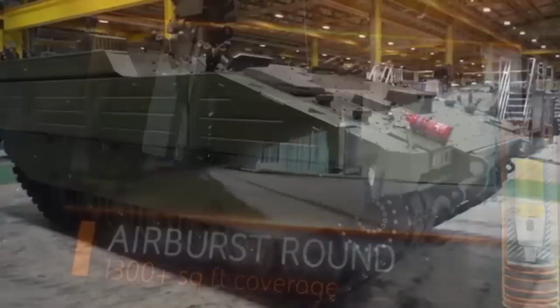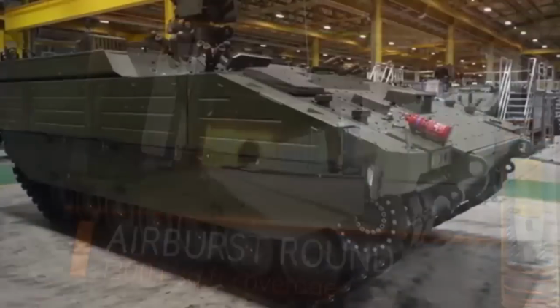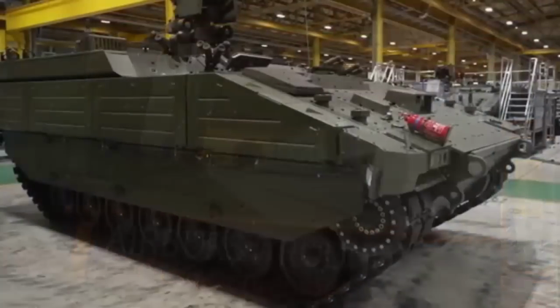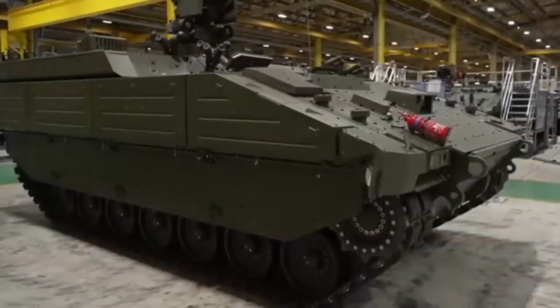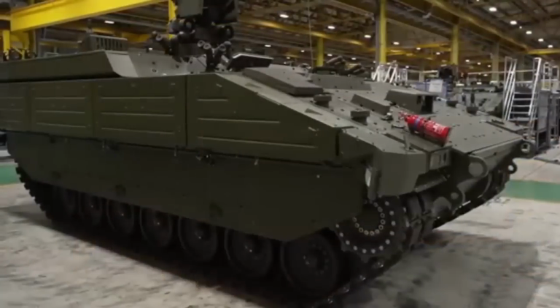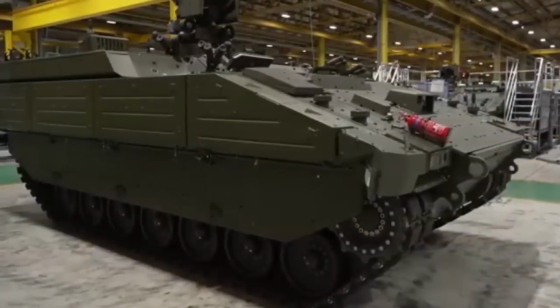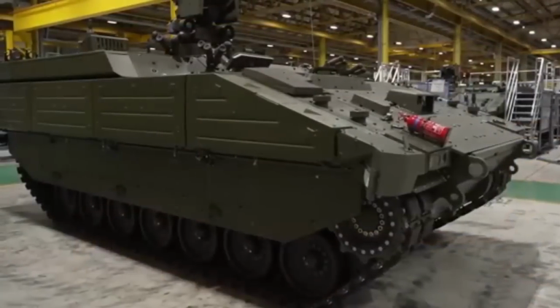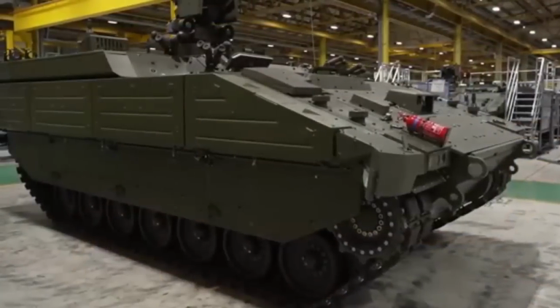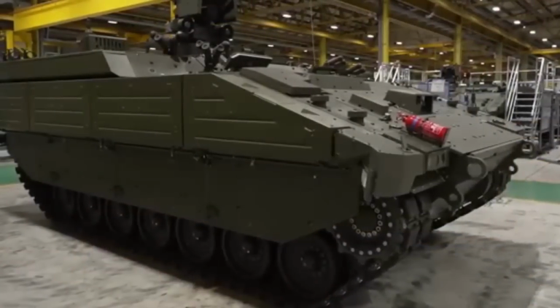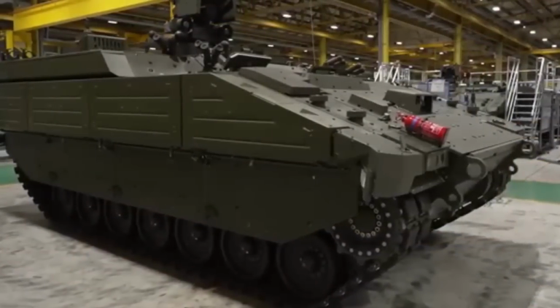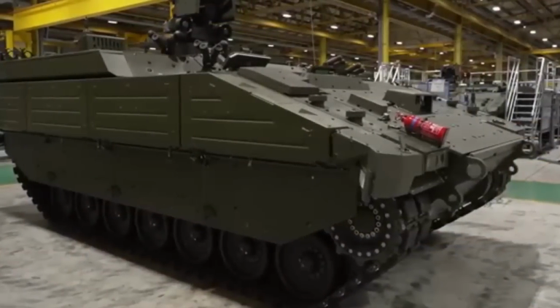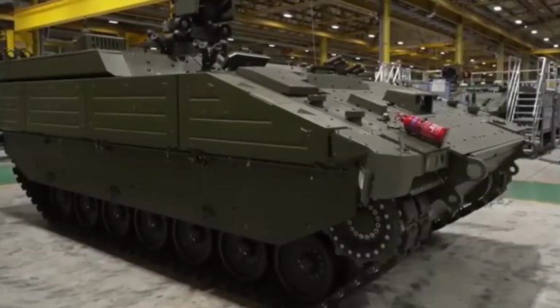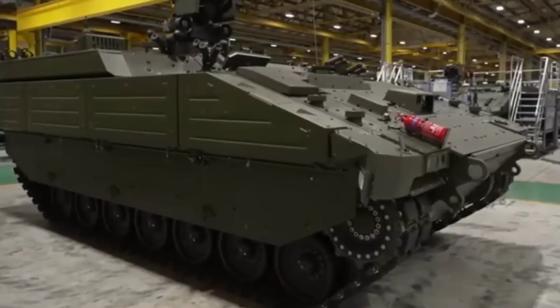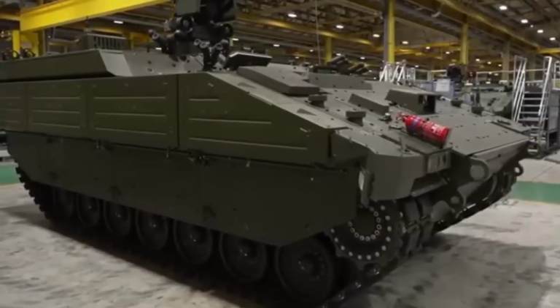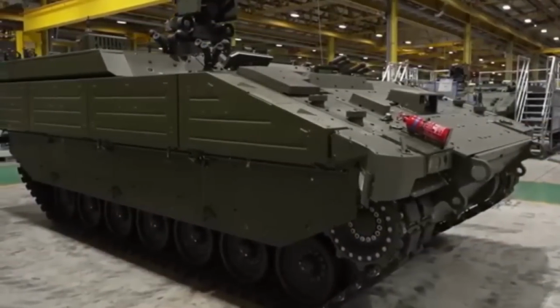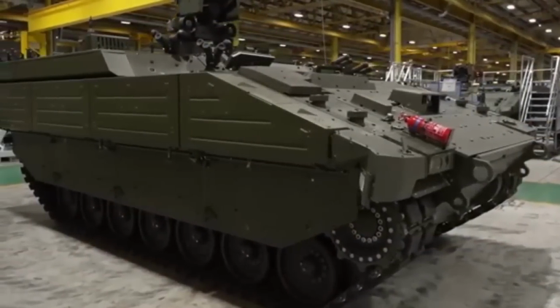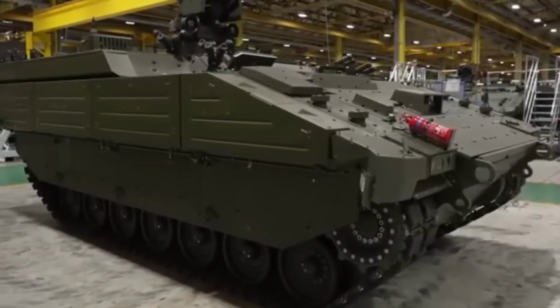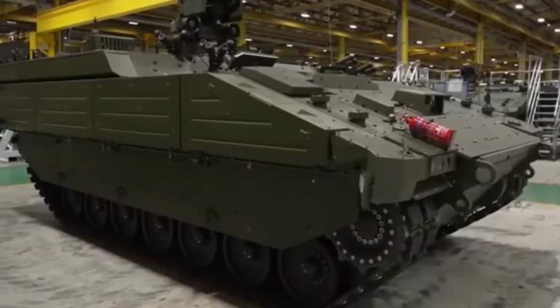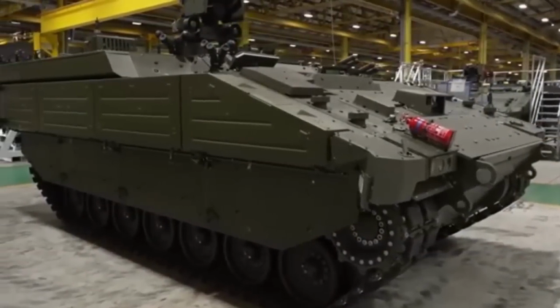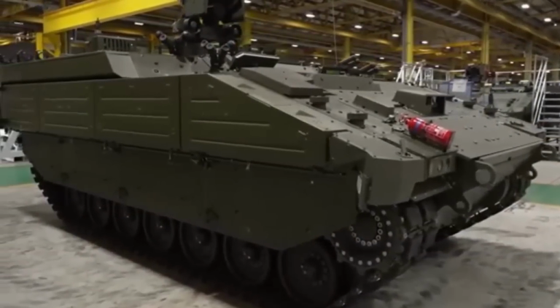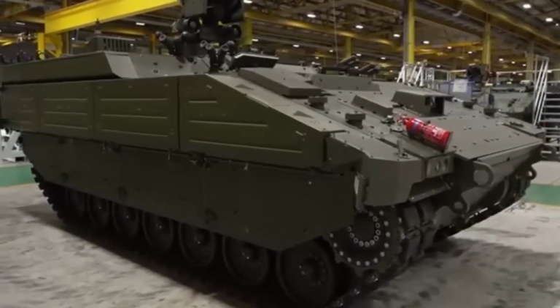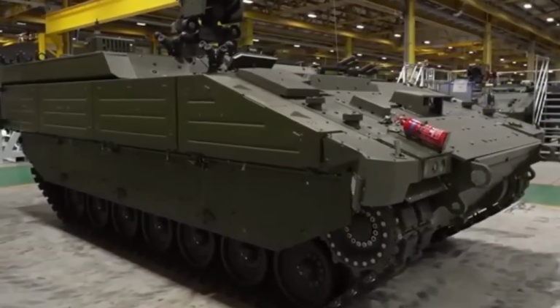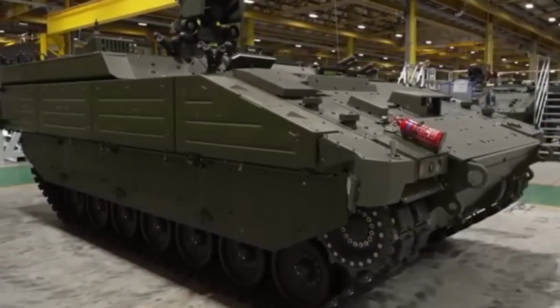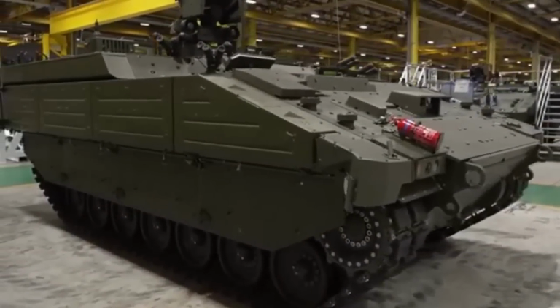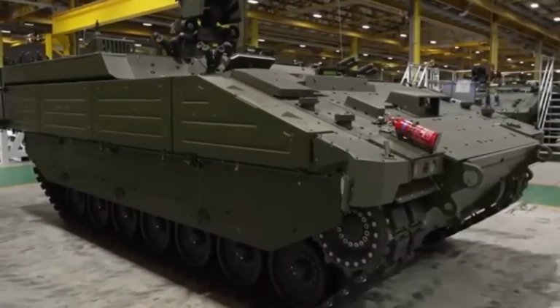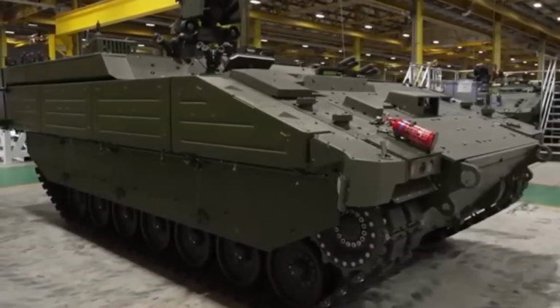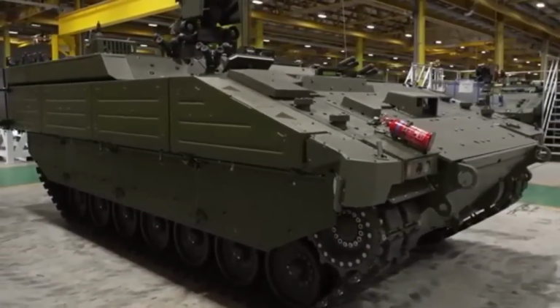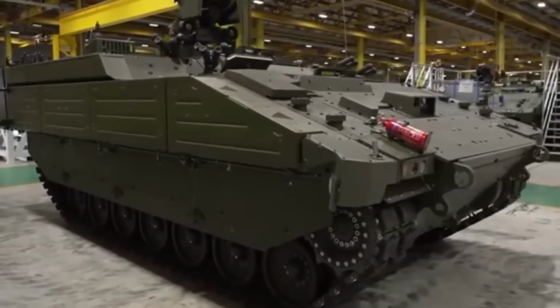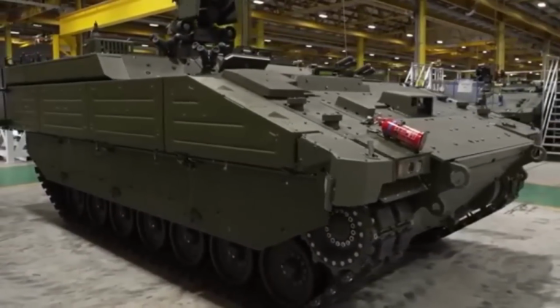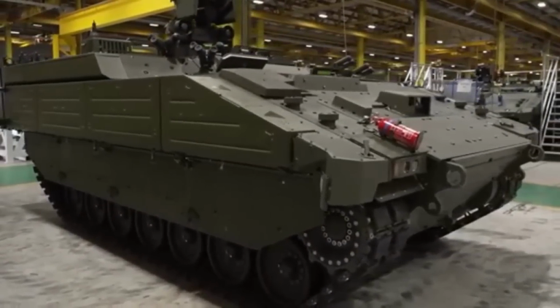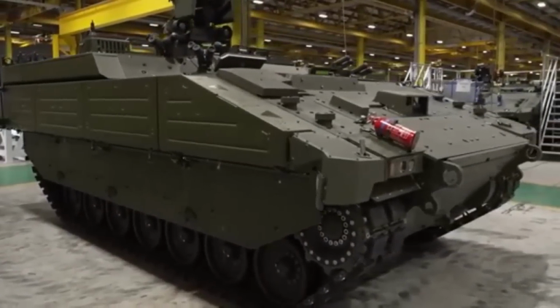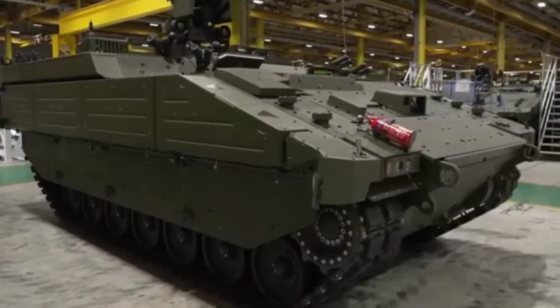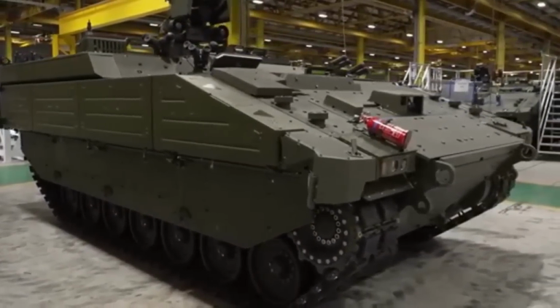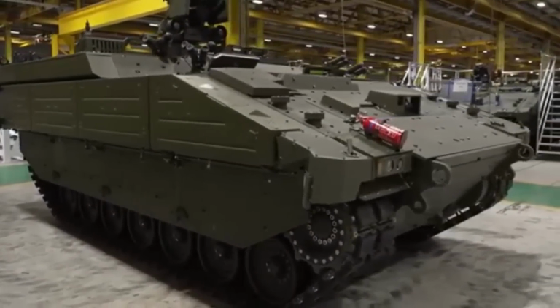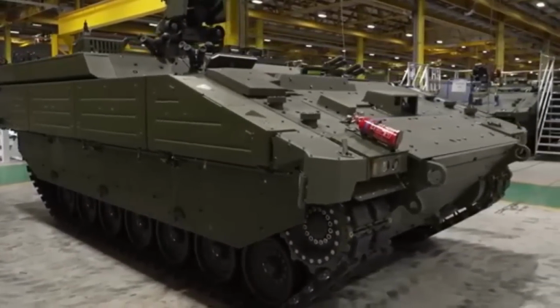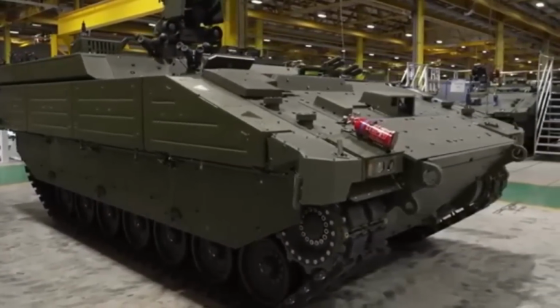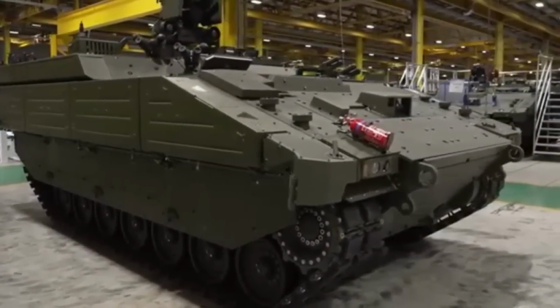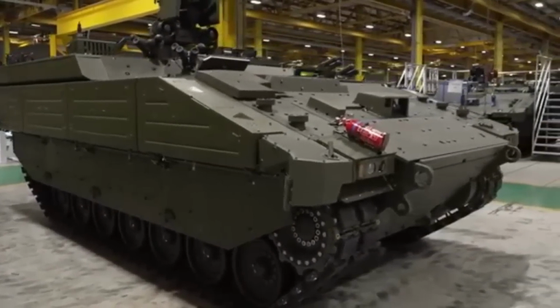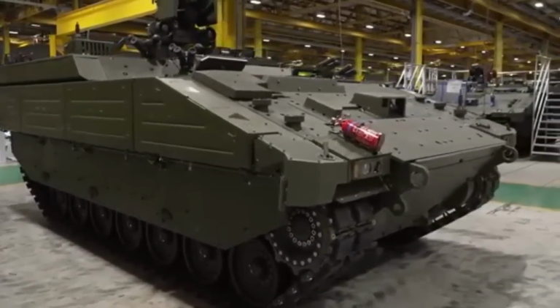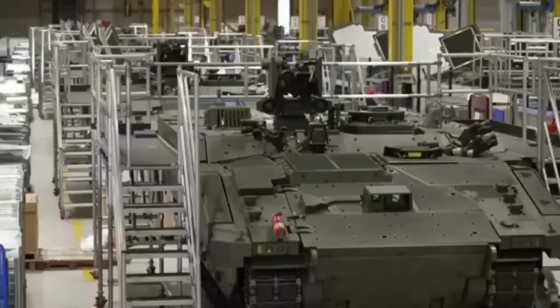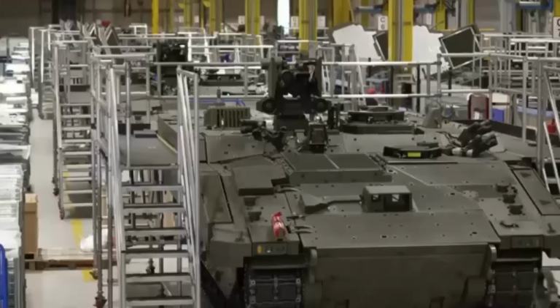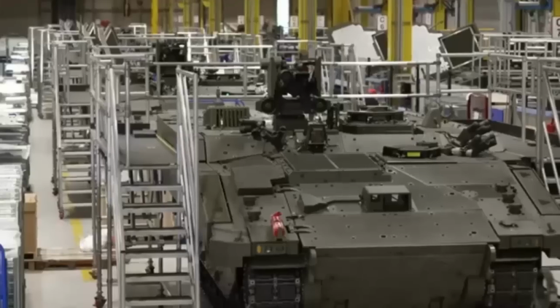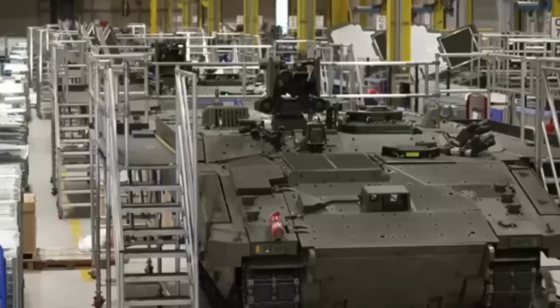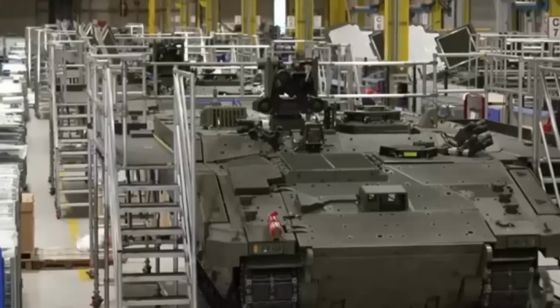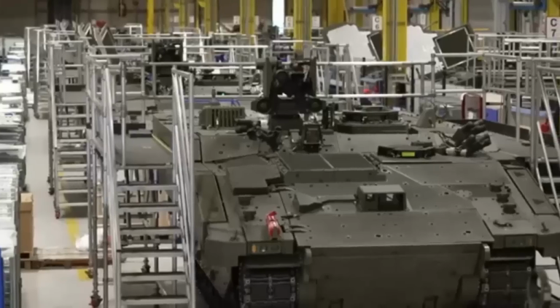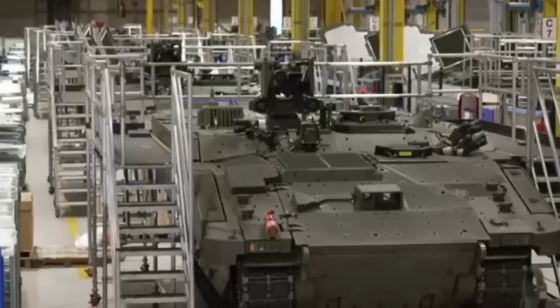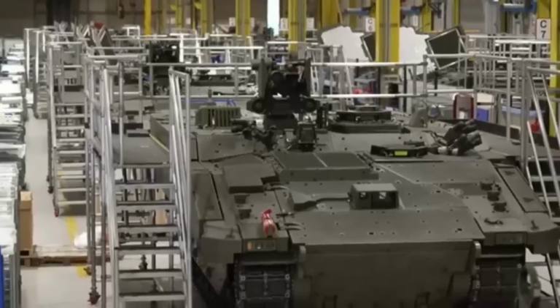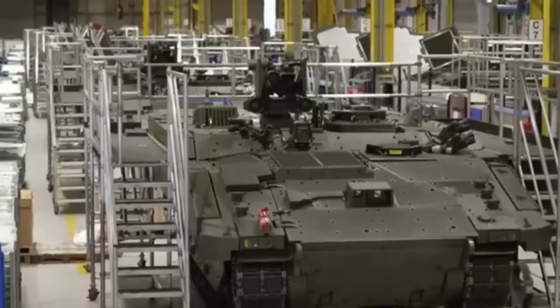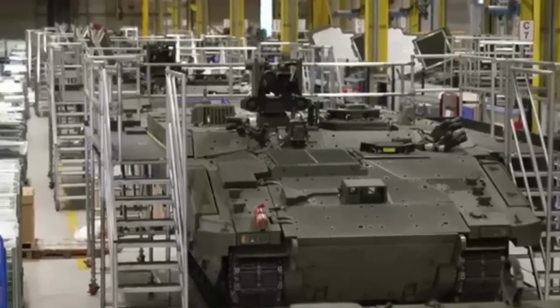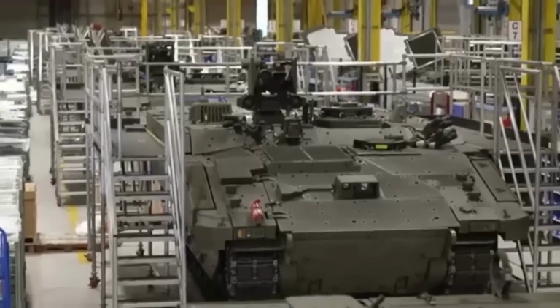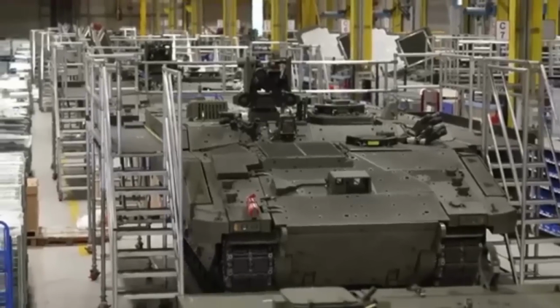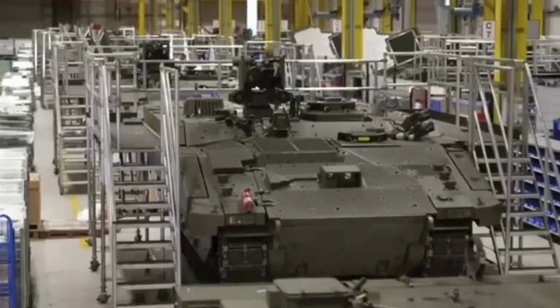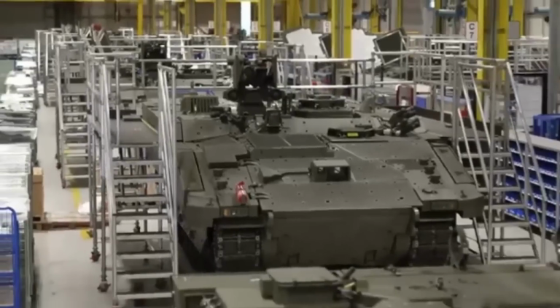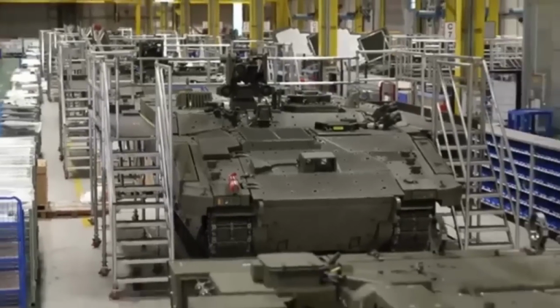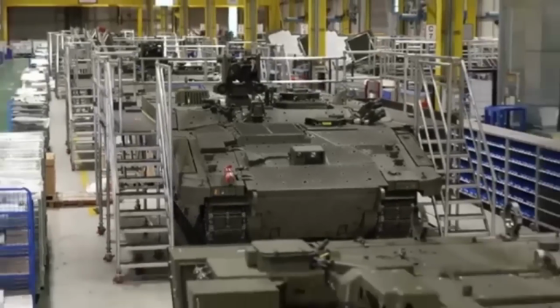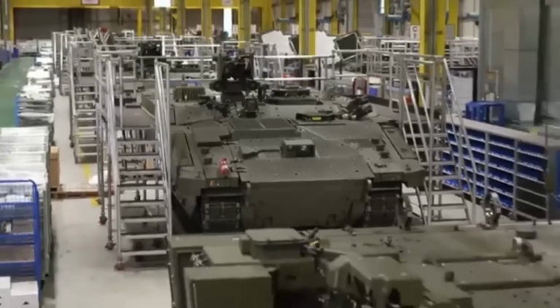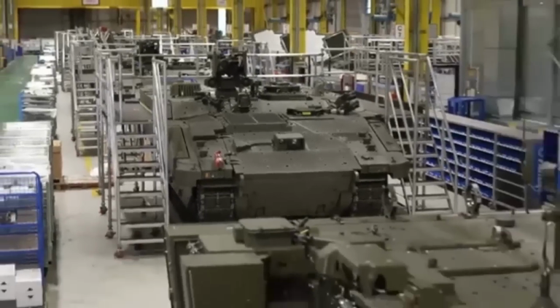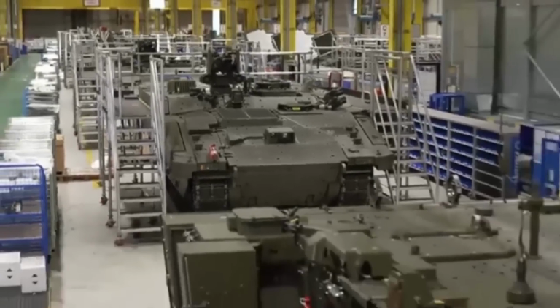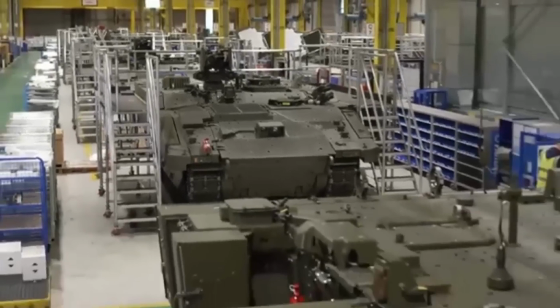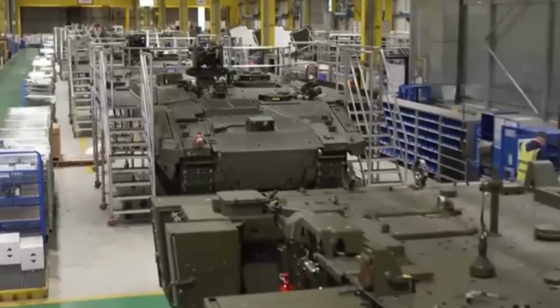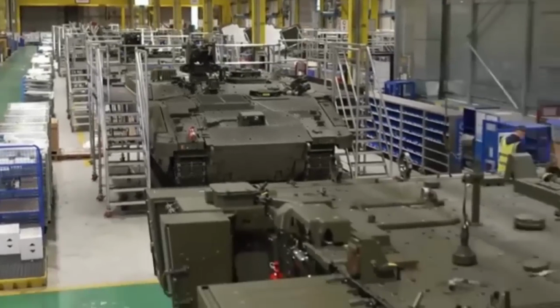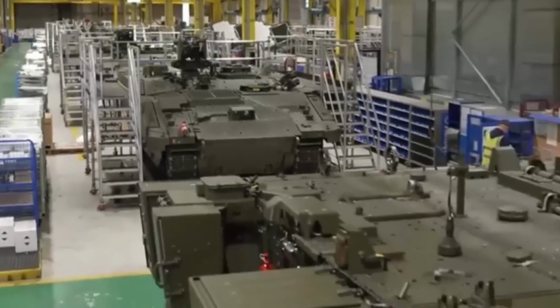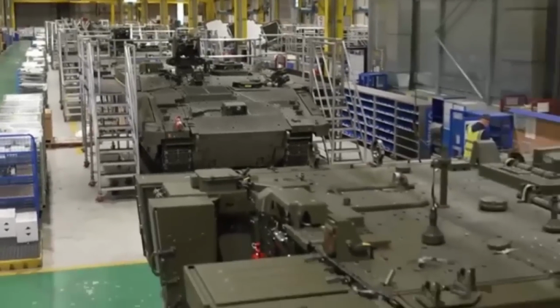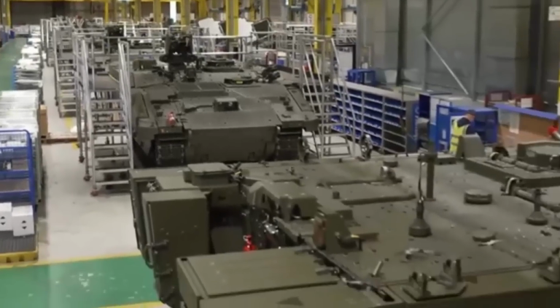The British Army is set to enhance its military capabilities with the addition of 589 Ajax armored vehicles by the end of the decade.